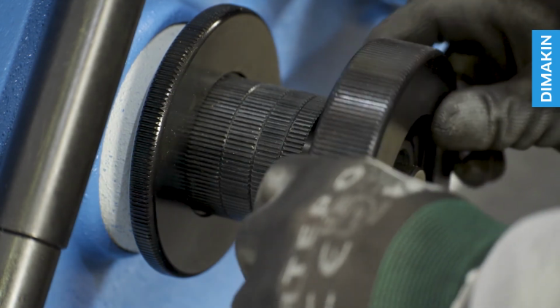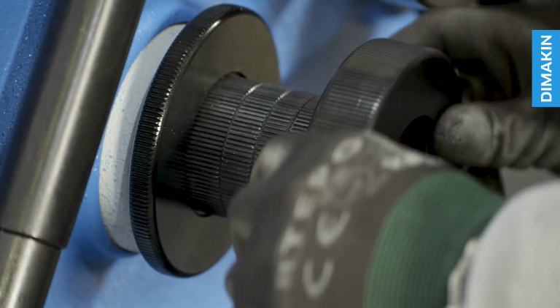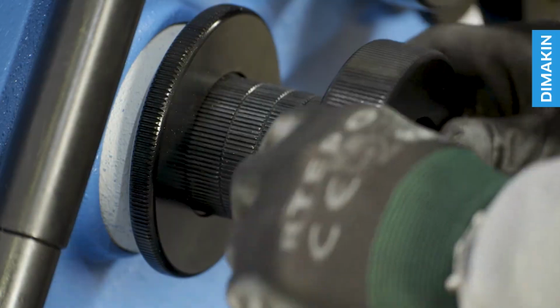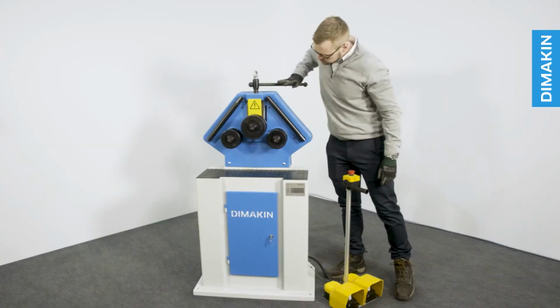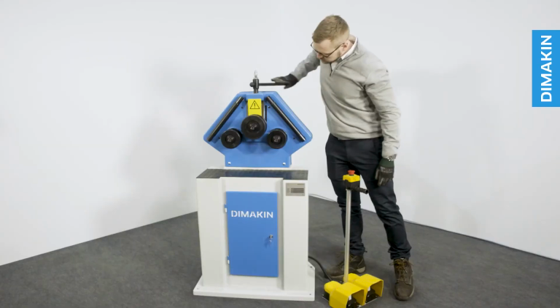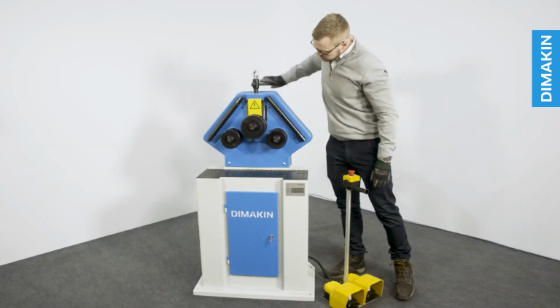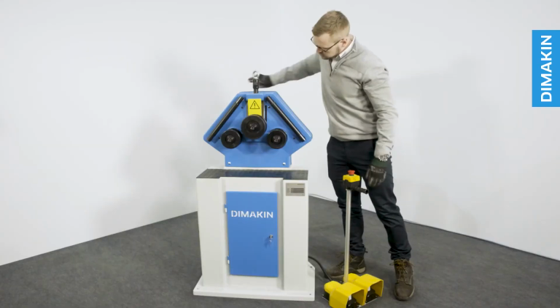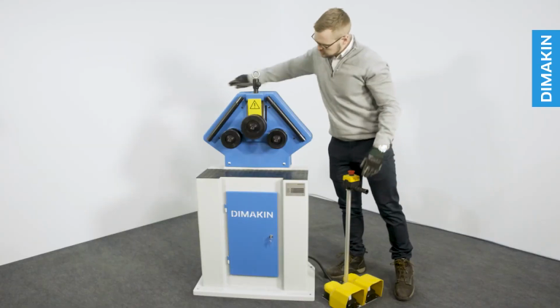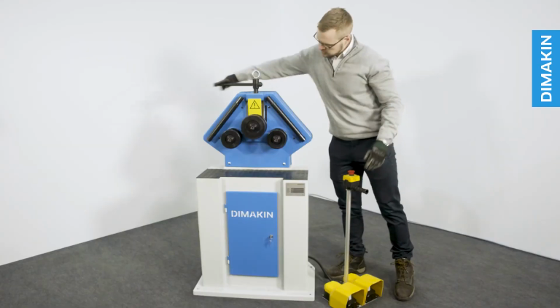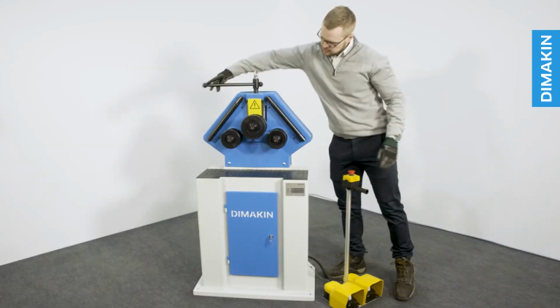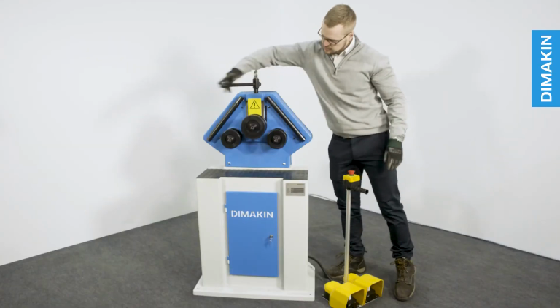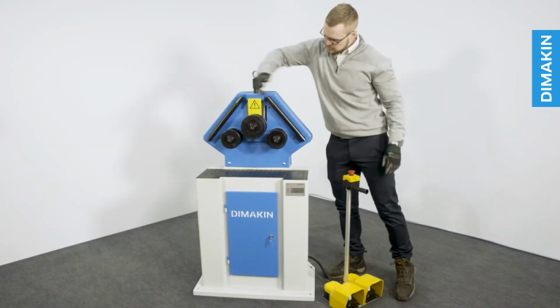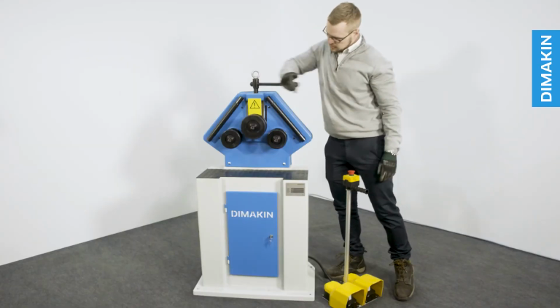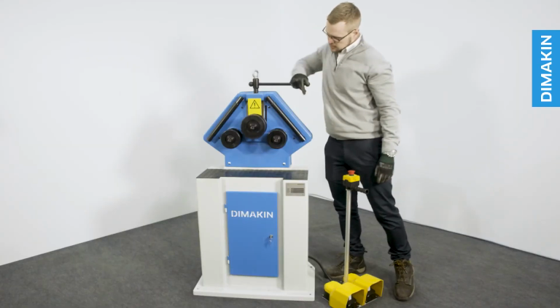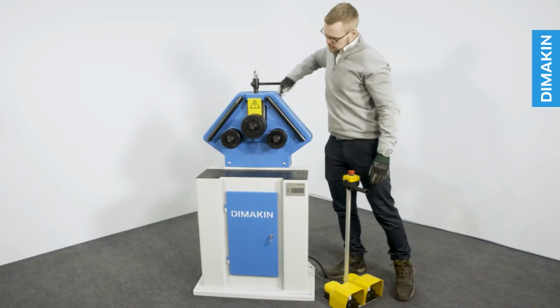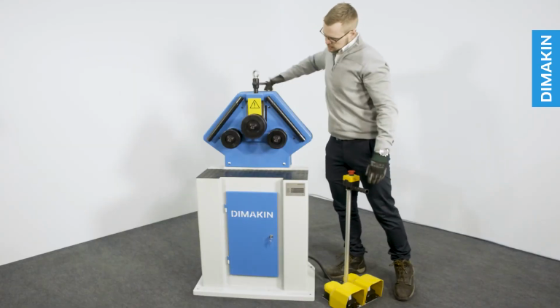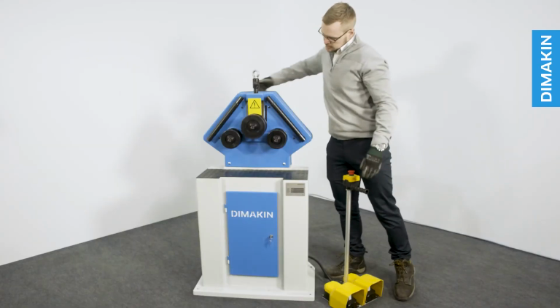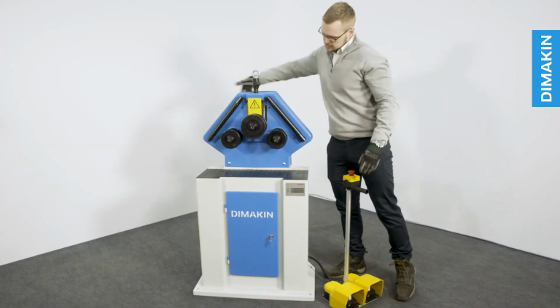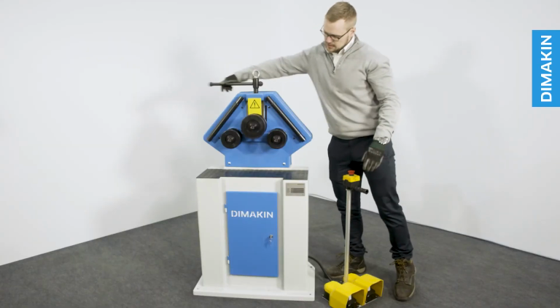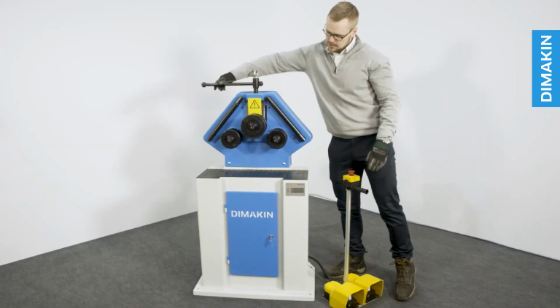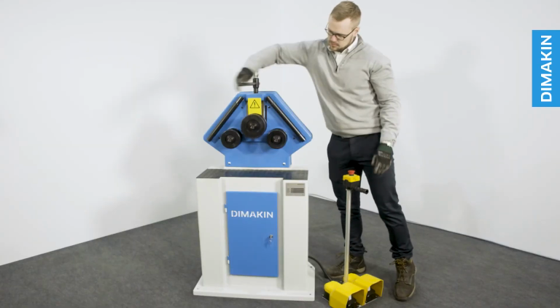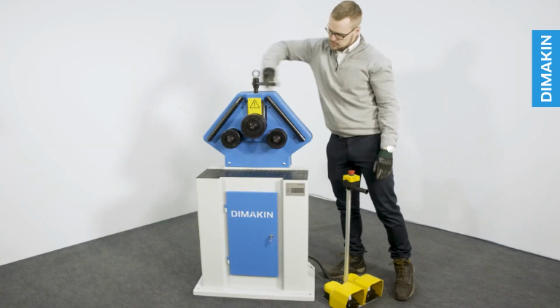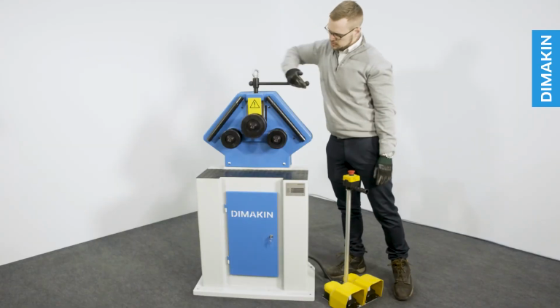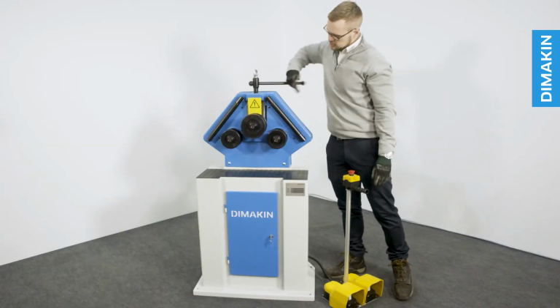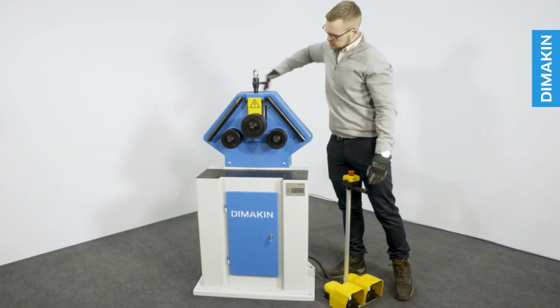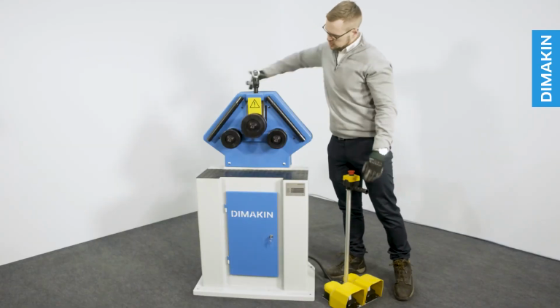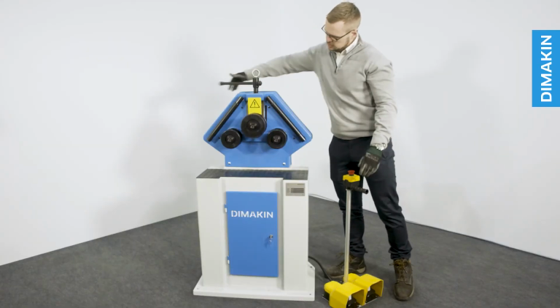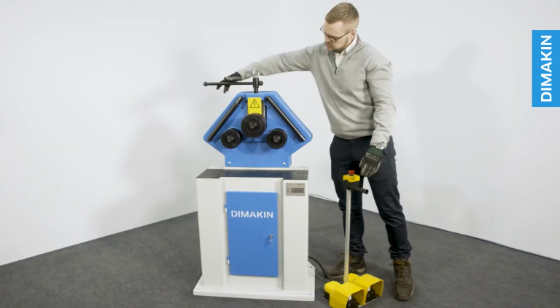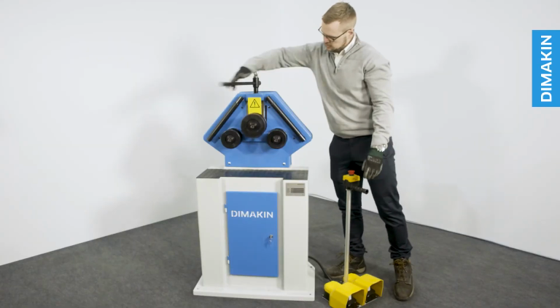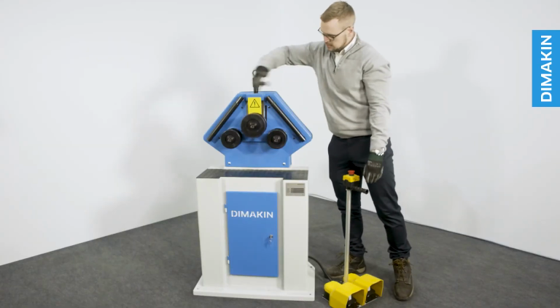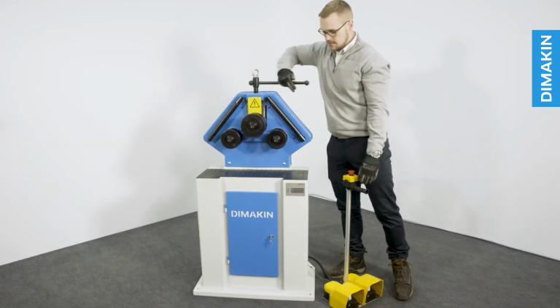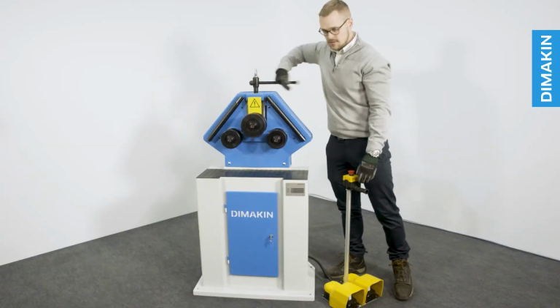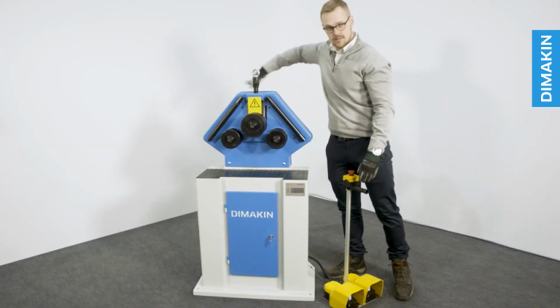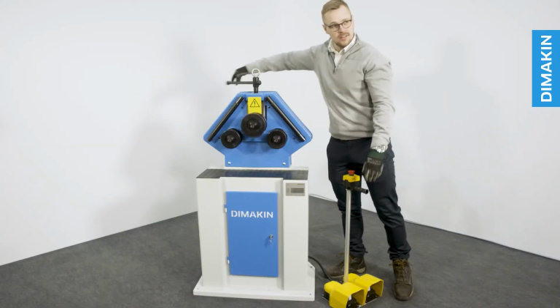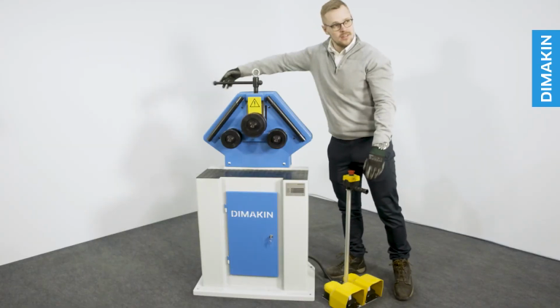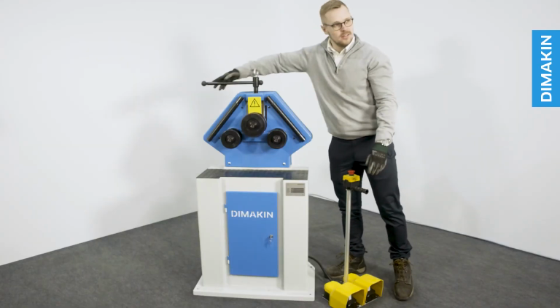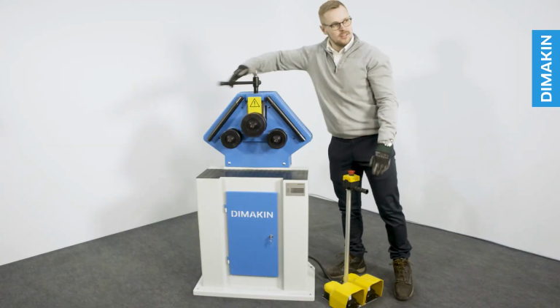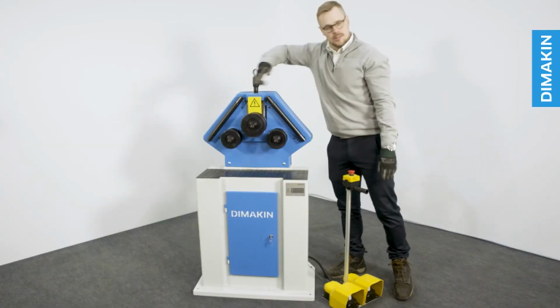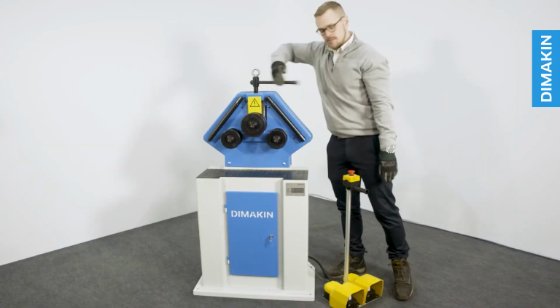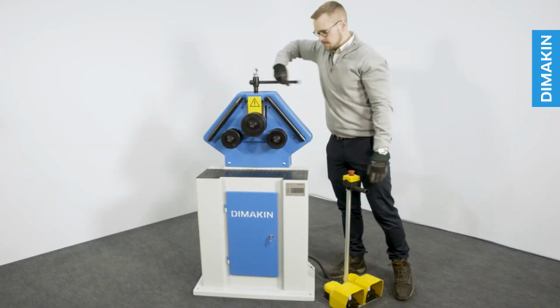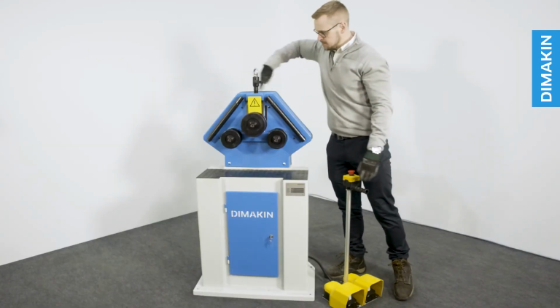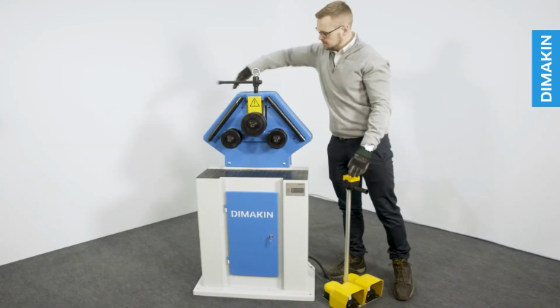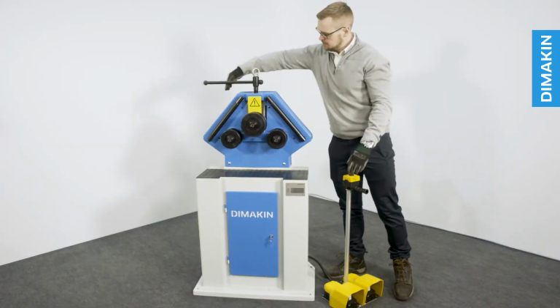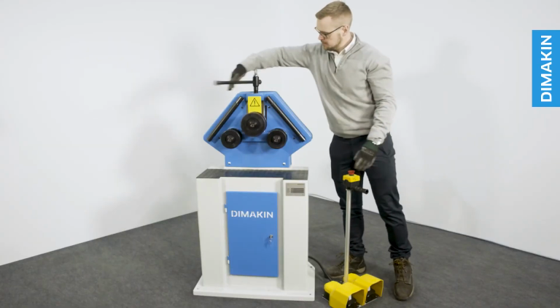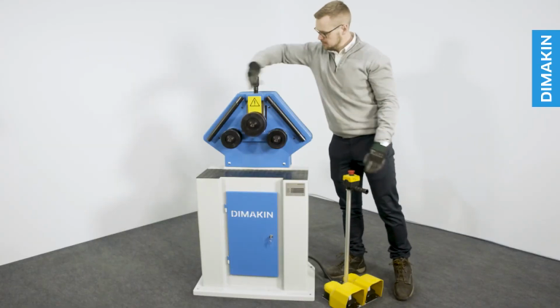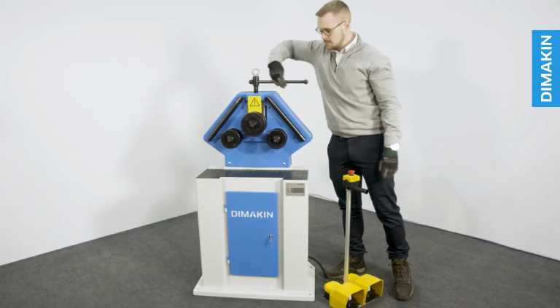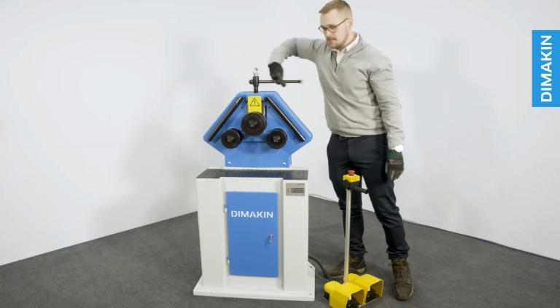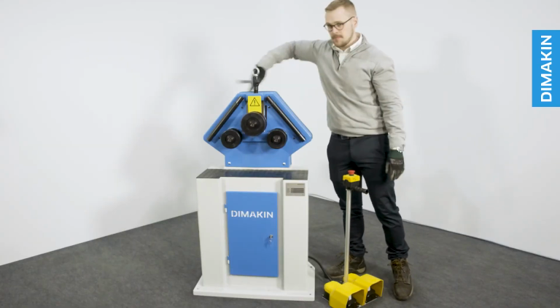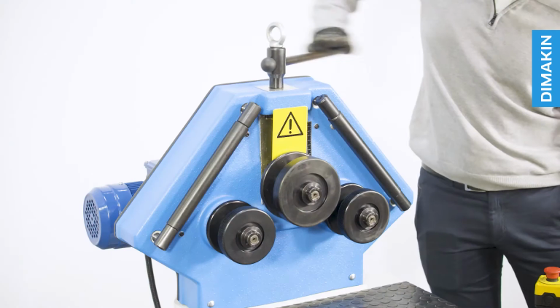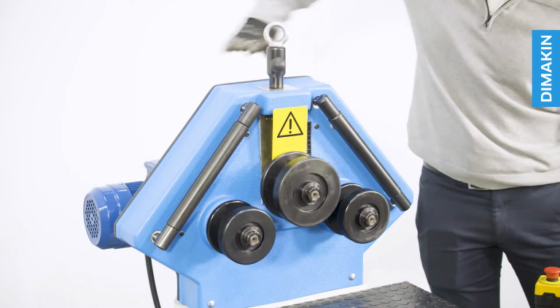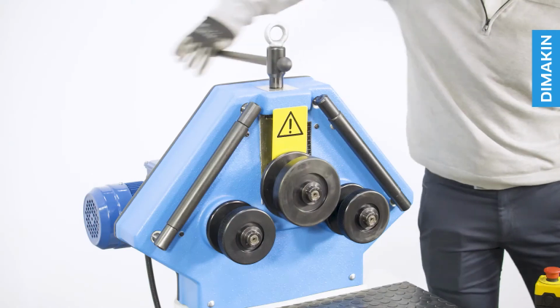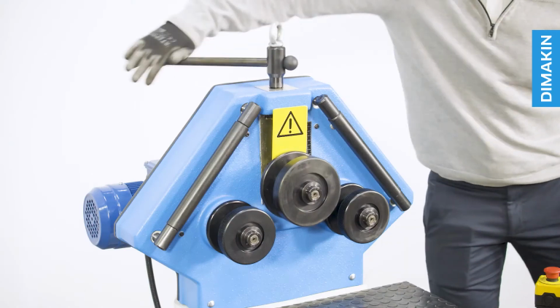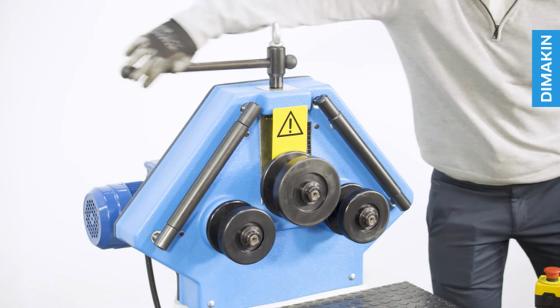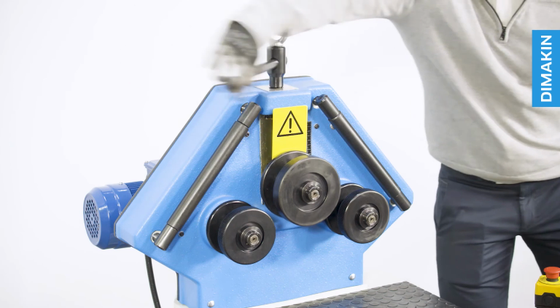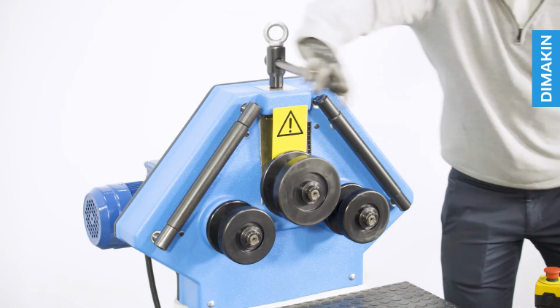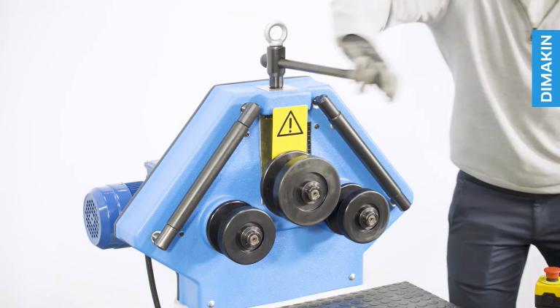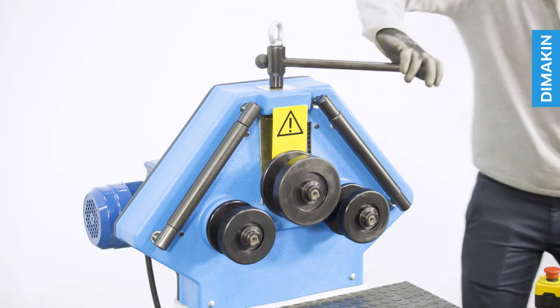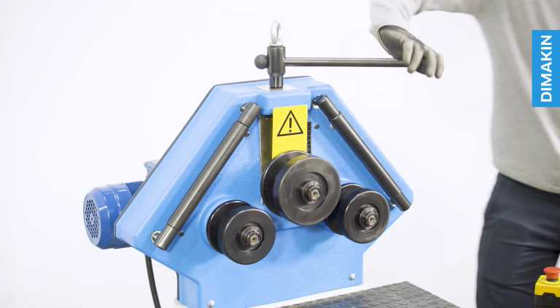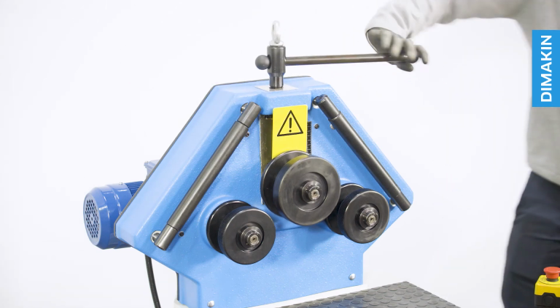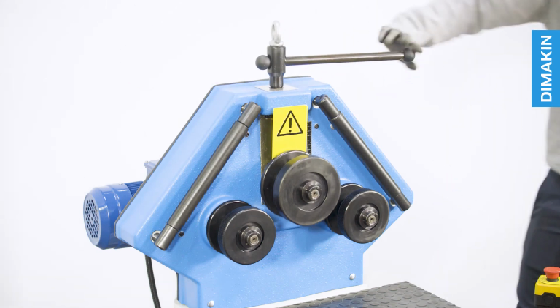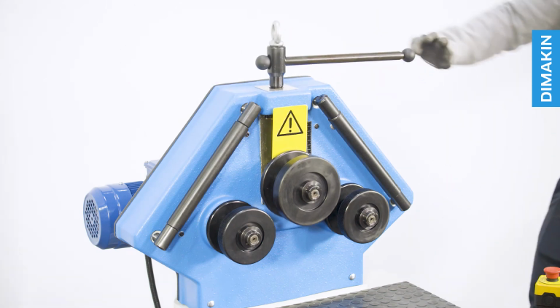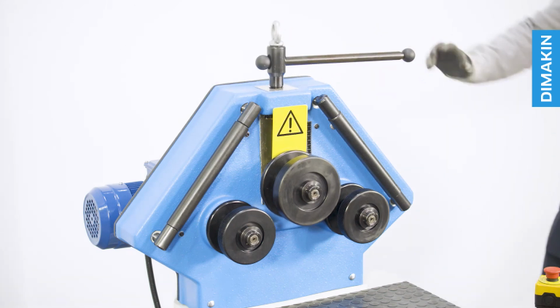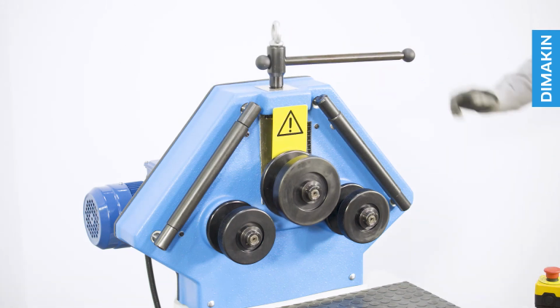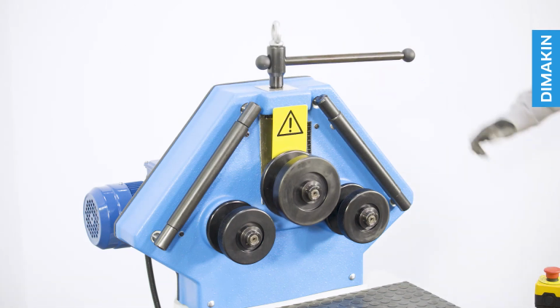To adjust the top roll, simply rotate the large handle at the top of the machine, allowing you to raise and lower the top roll.